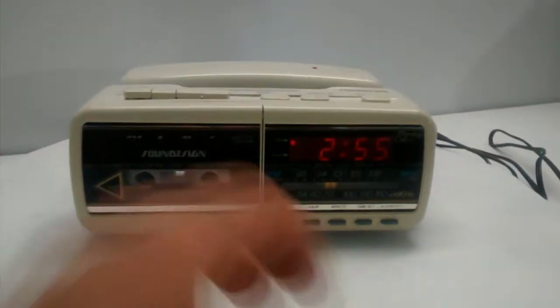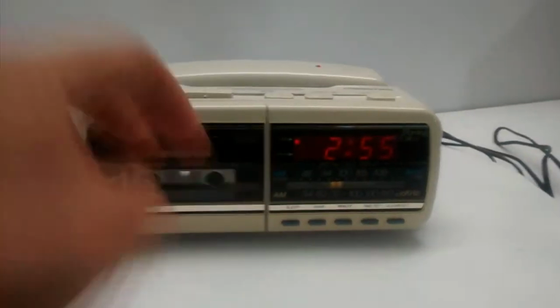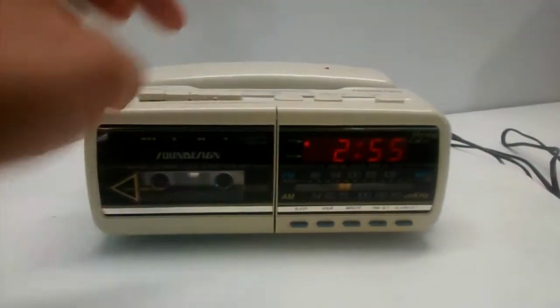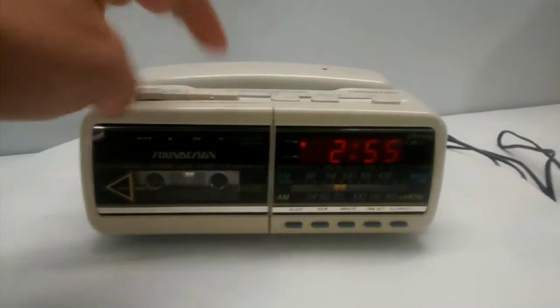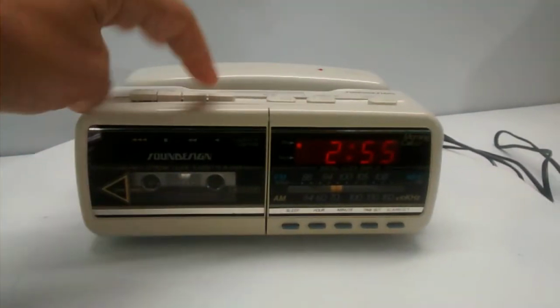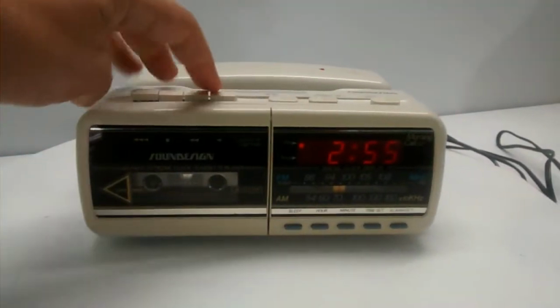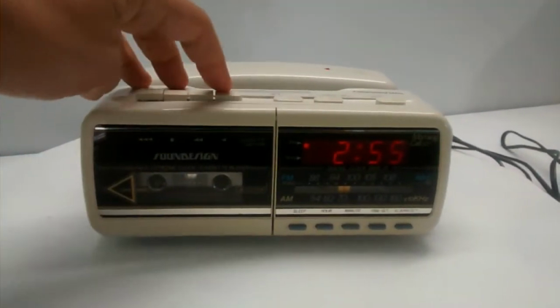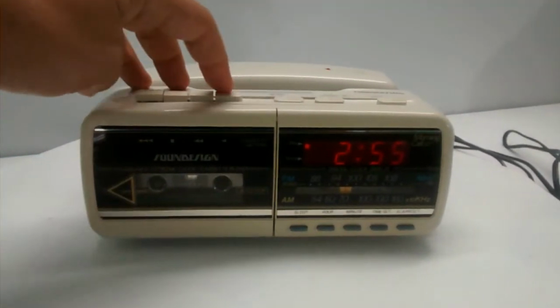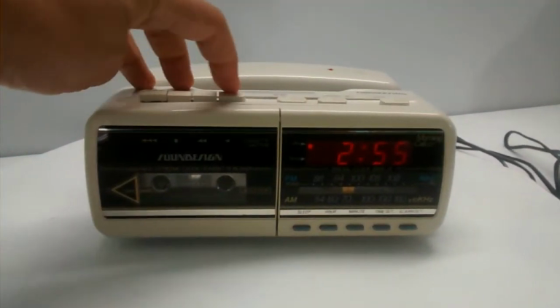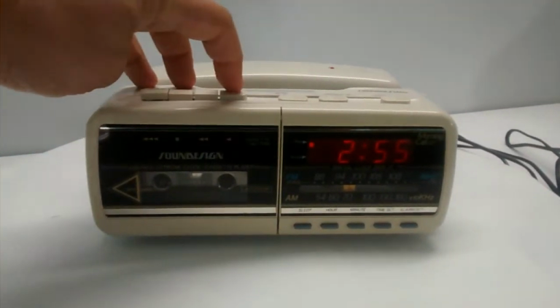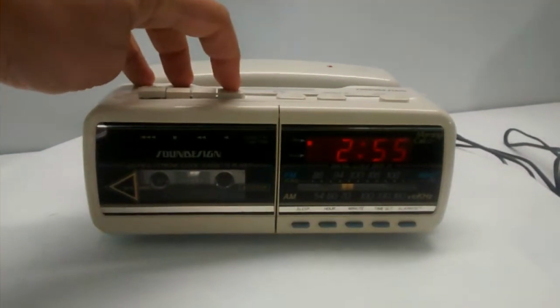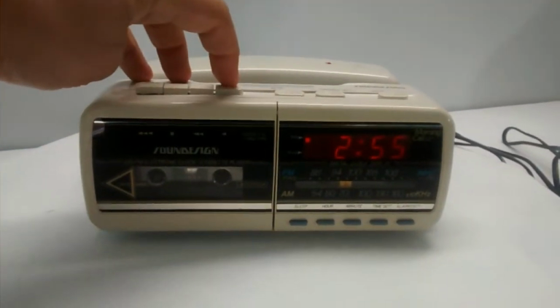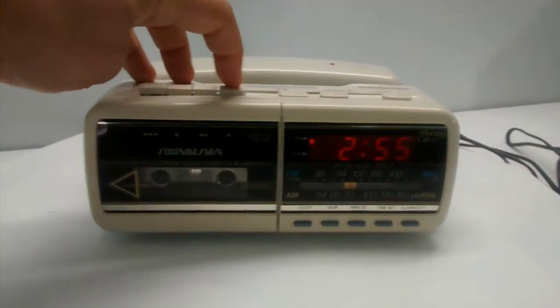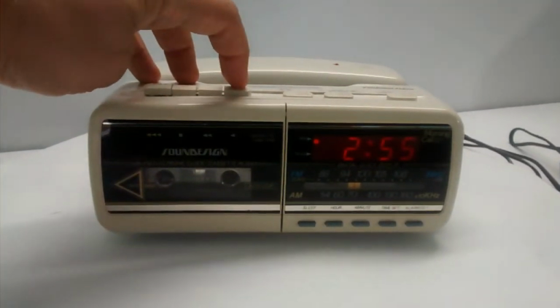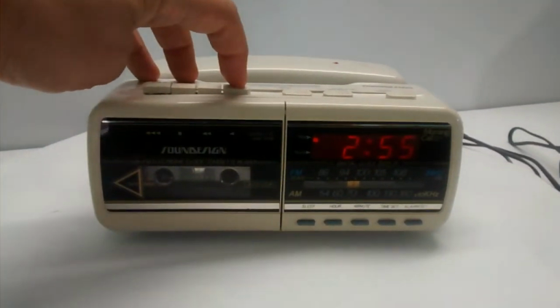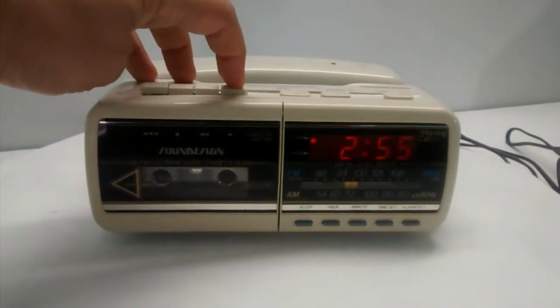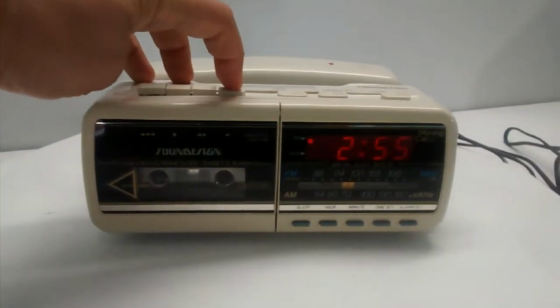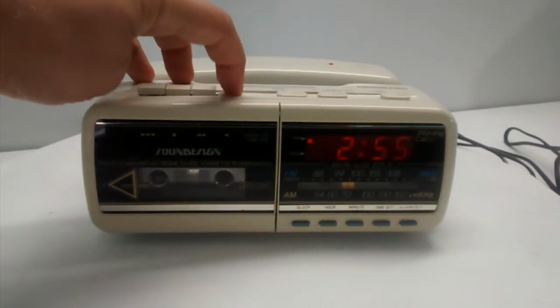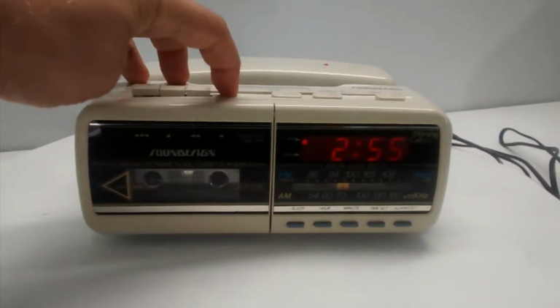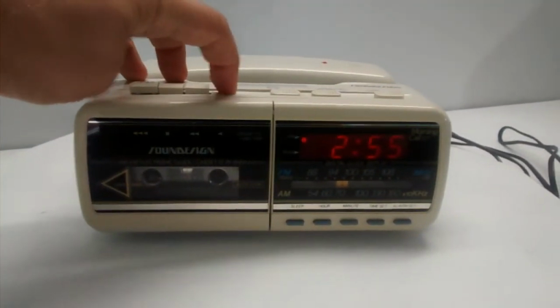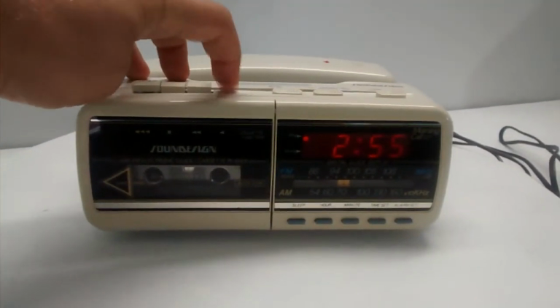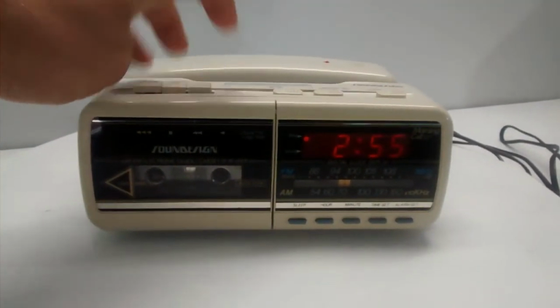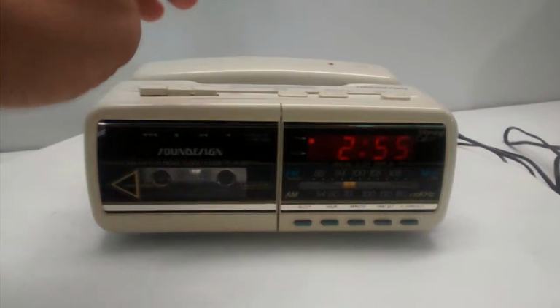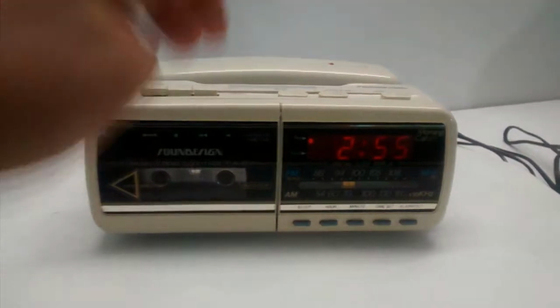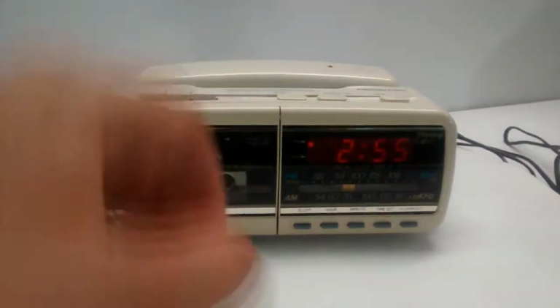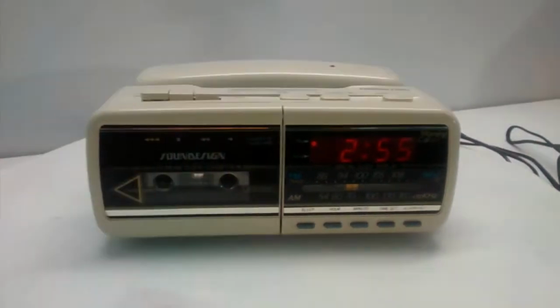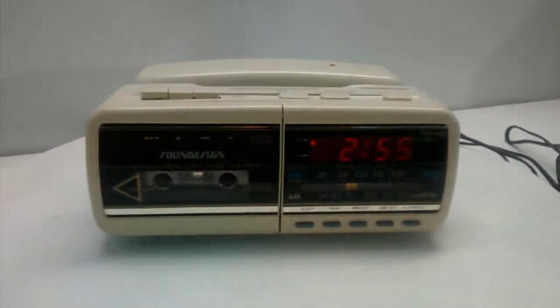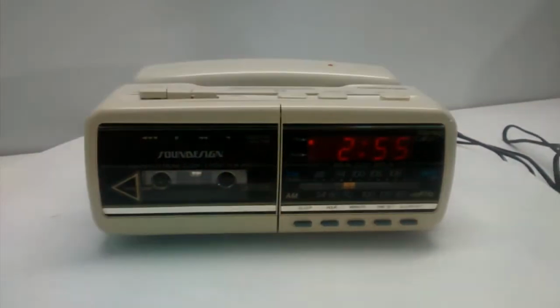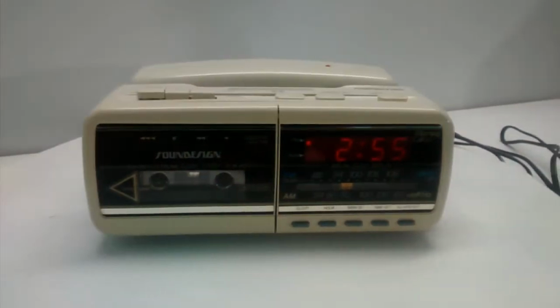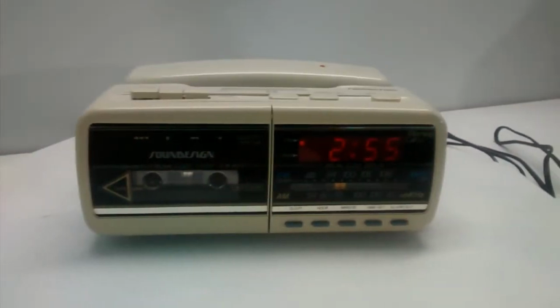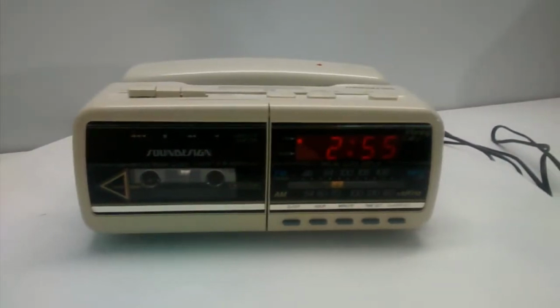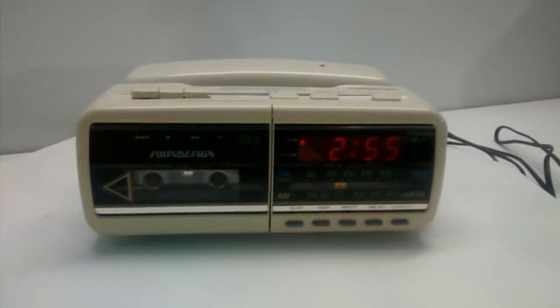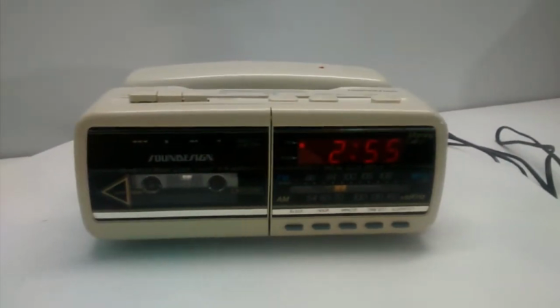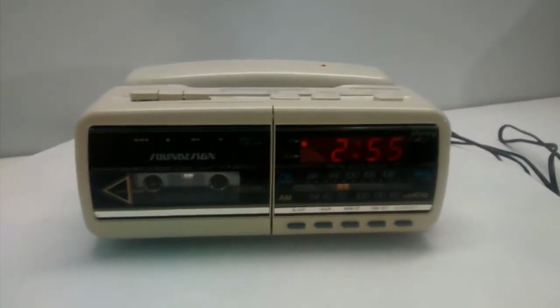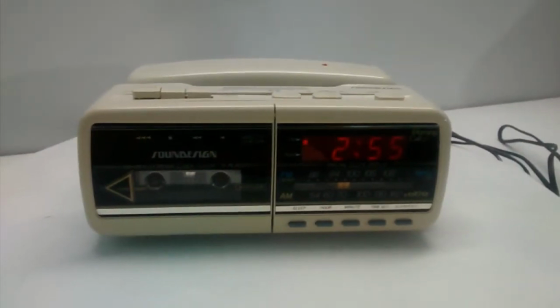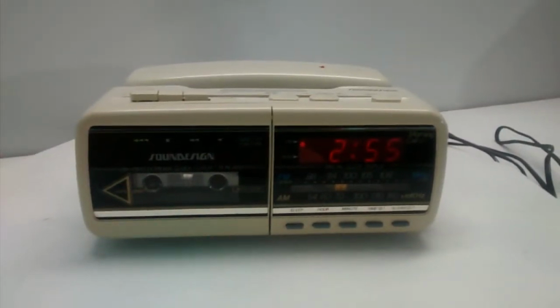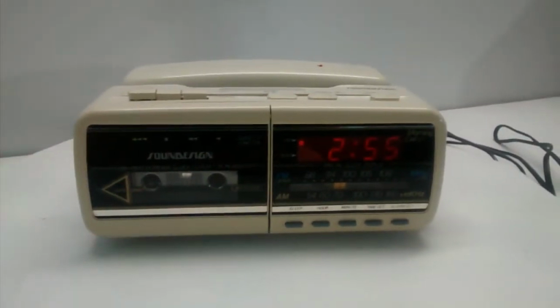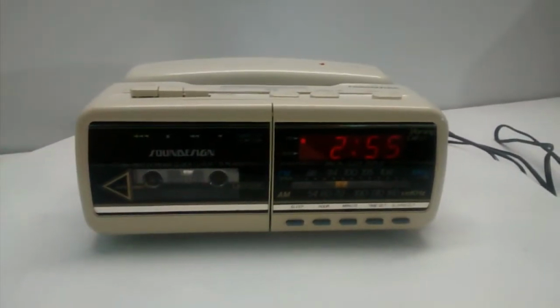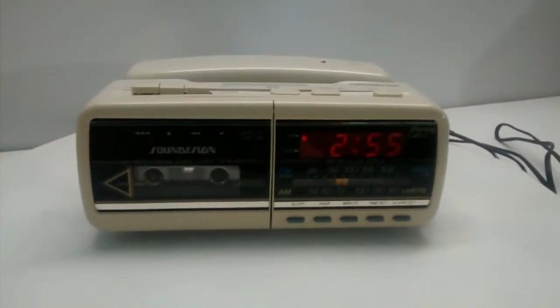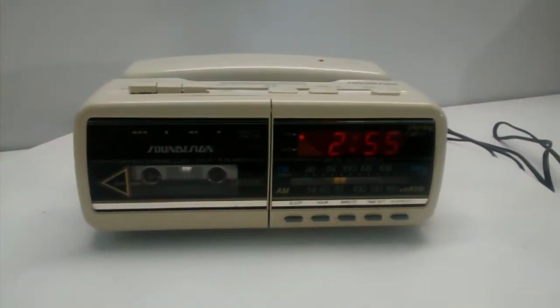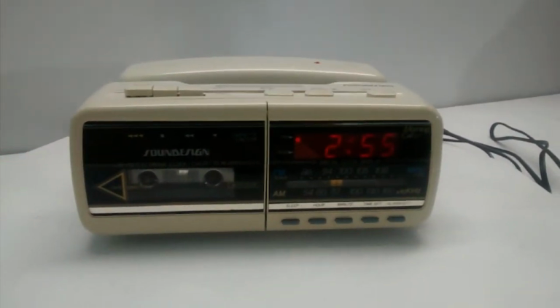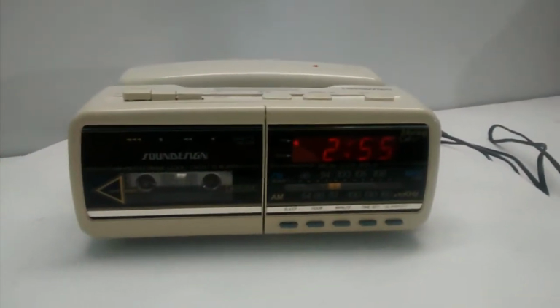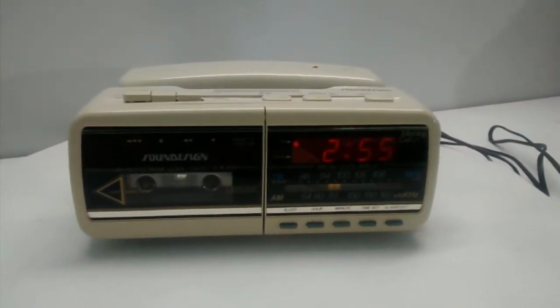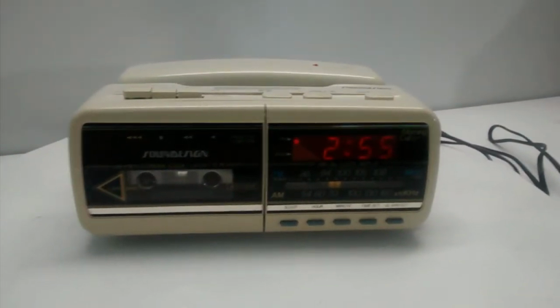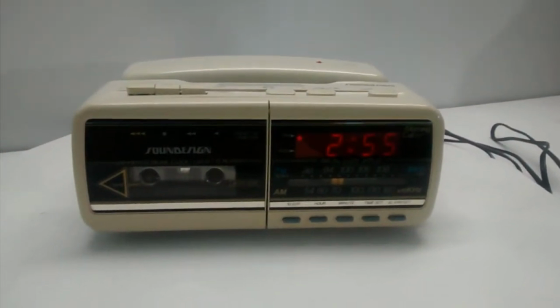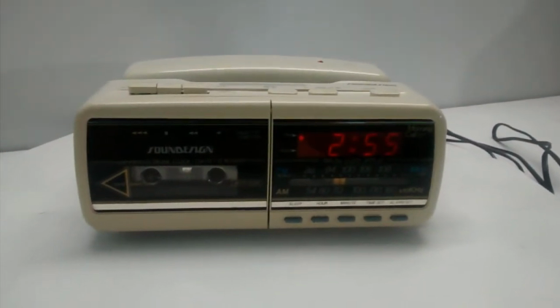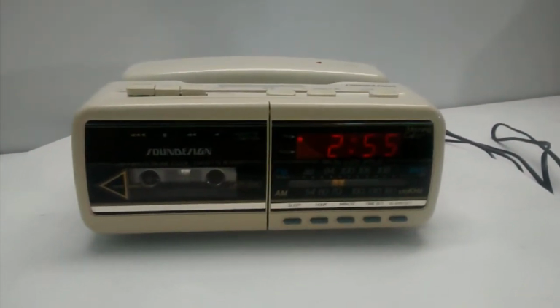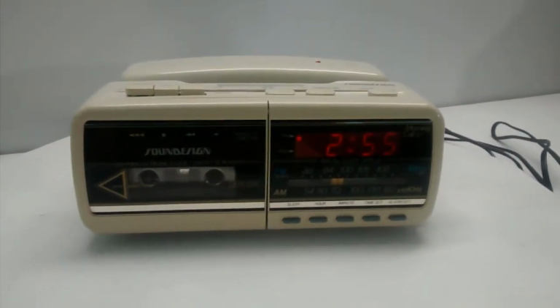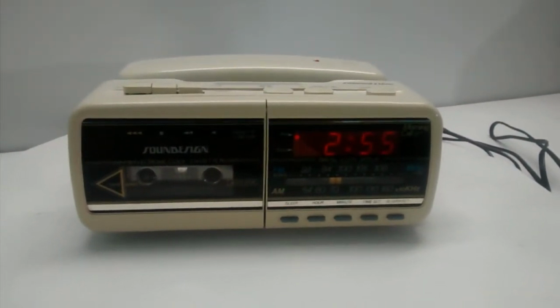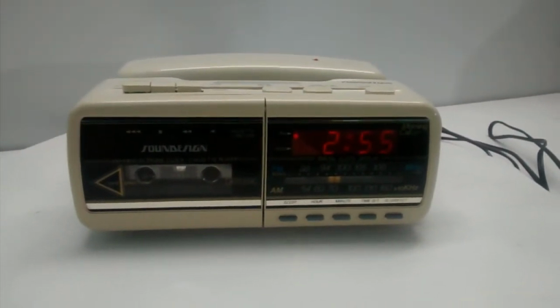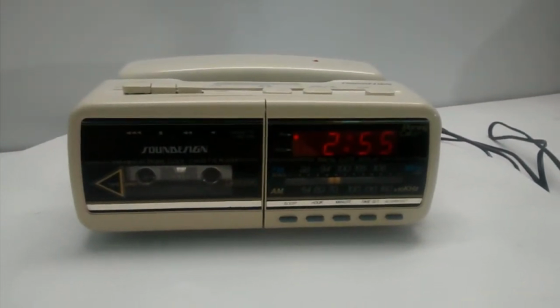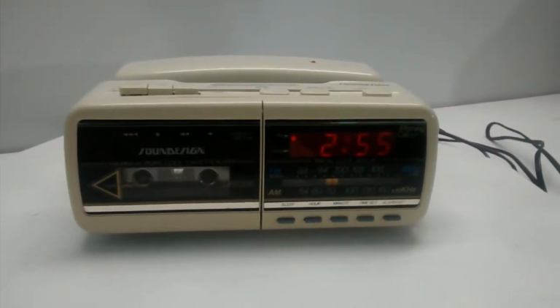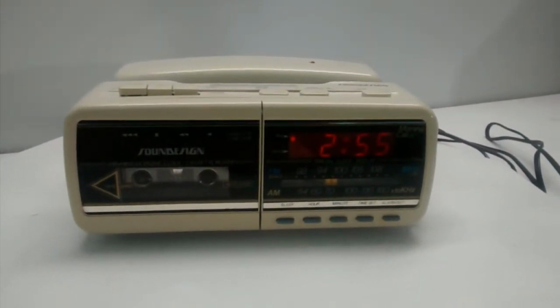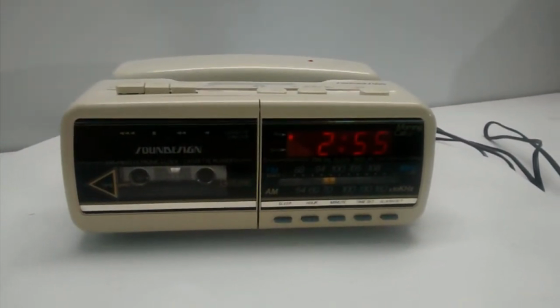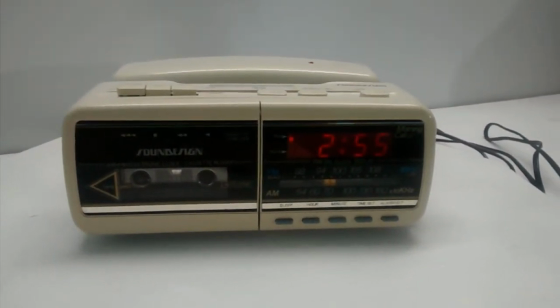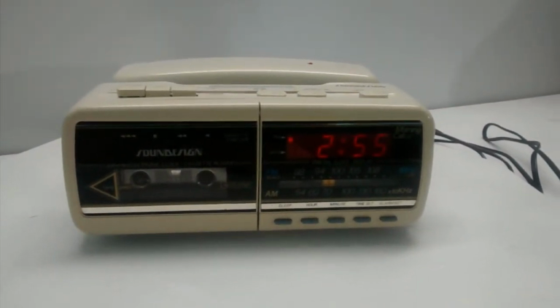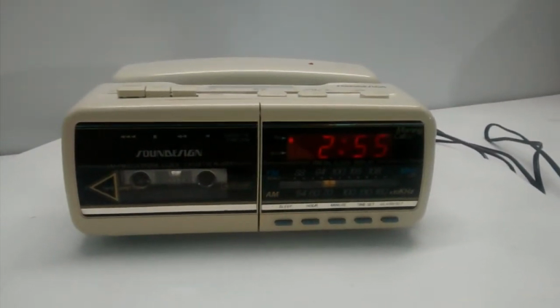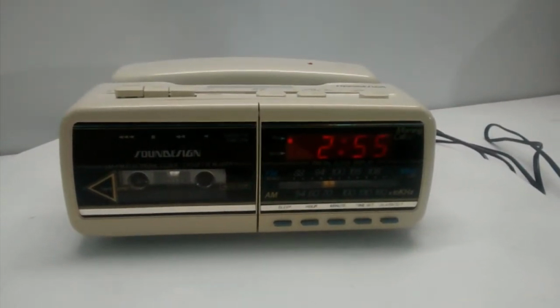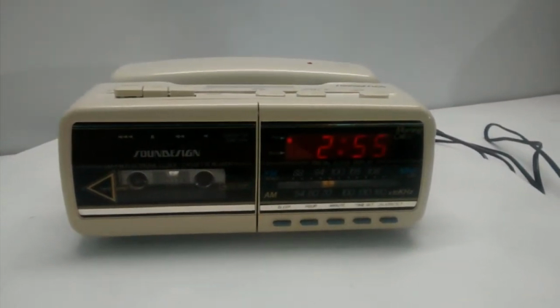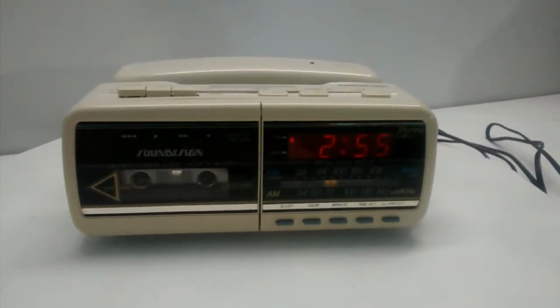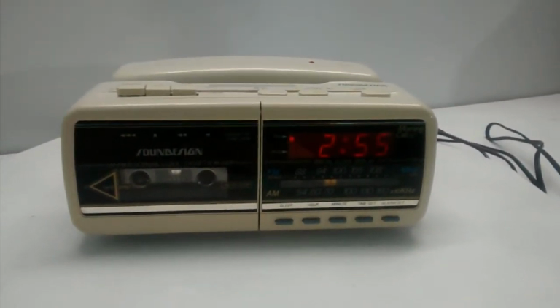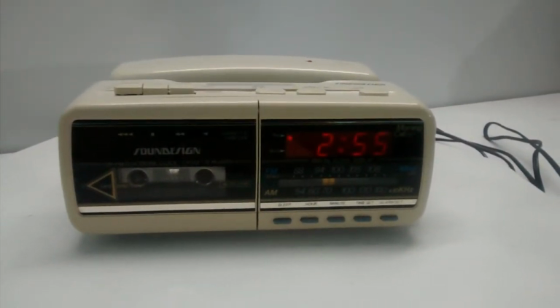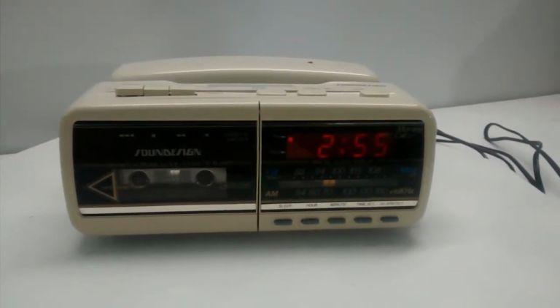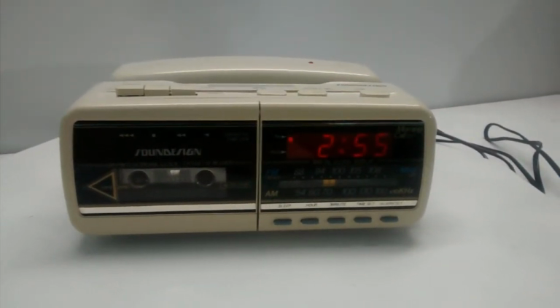If we press play on the cassette deck and wait just a moment, you can hear it start to play the sound from the cassette.